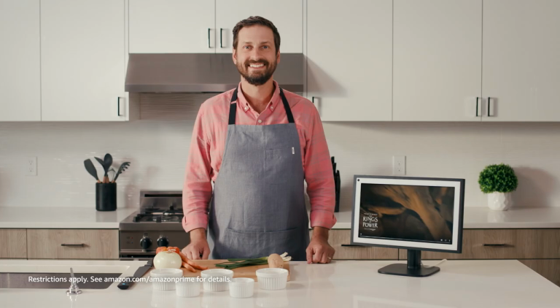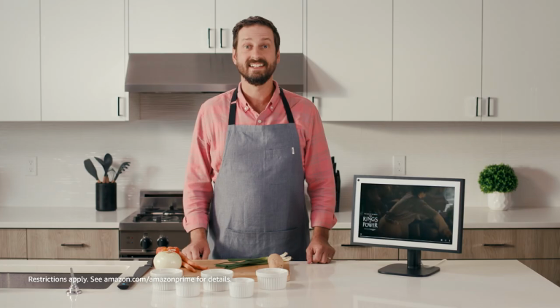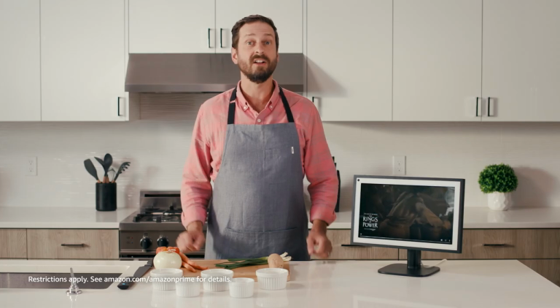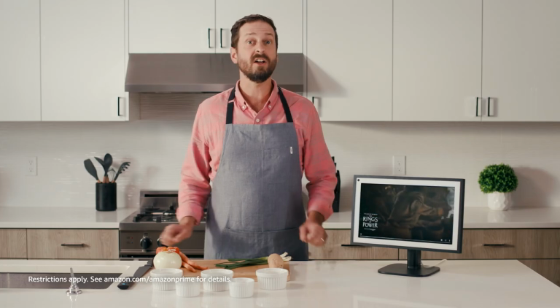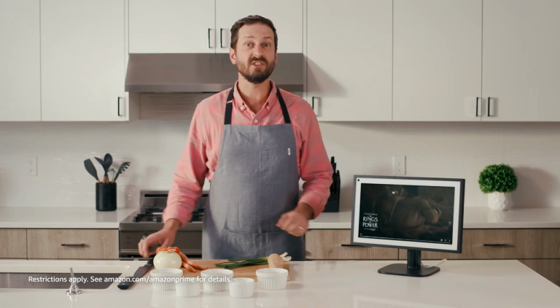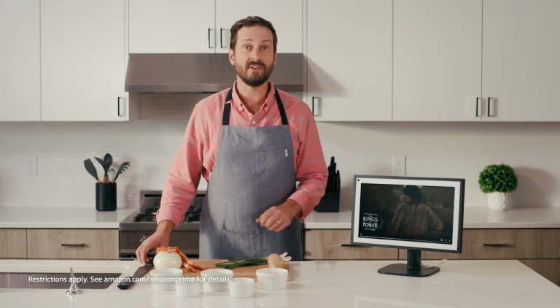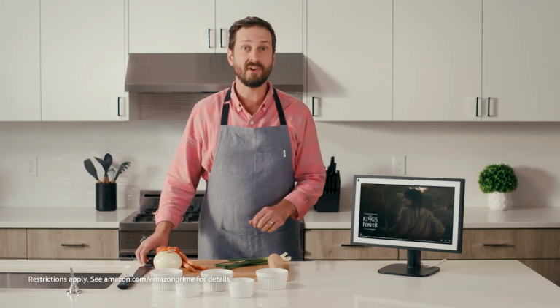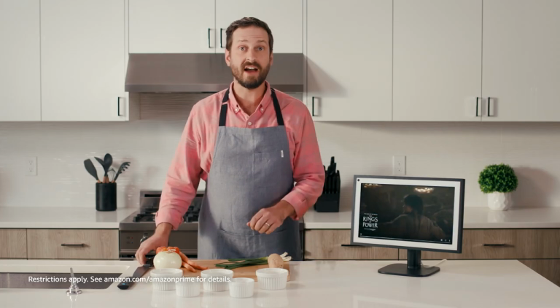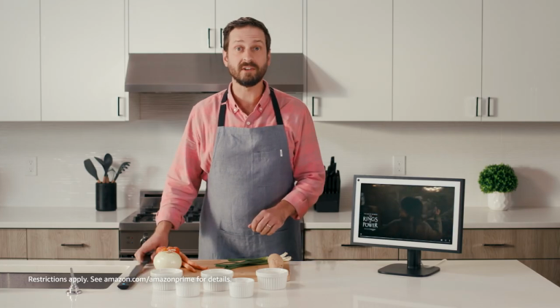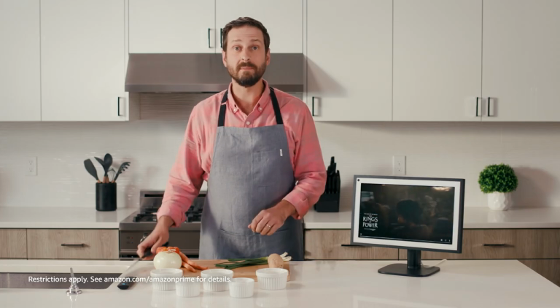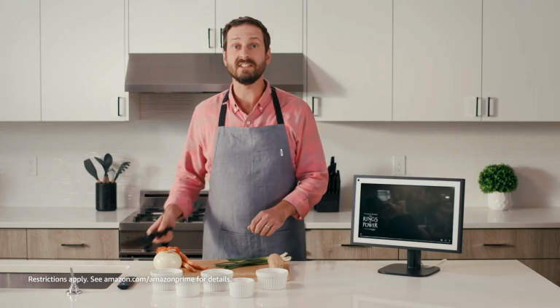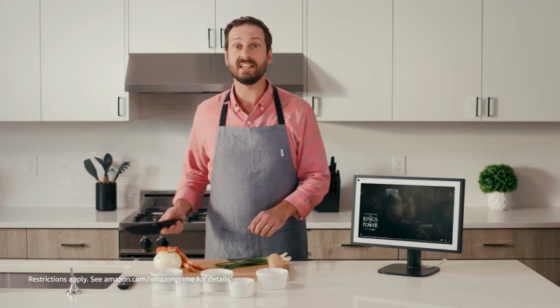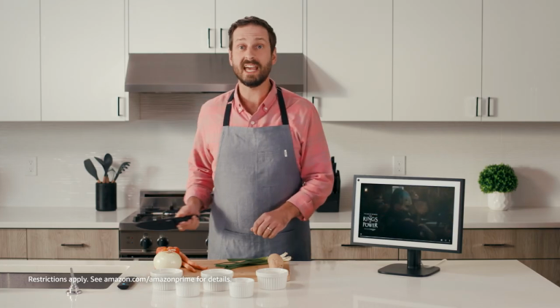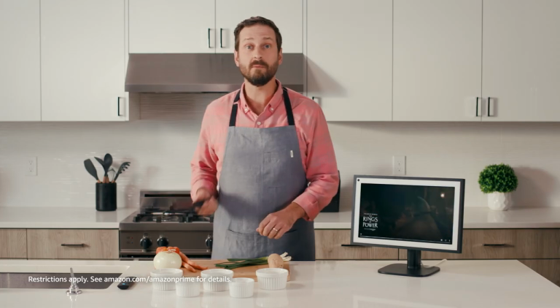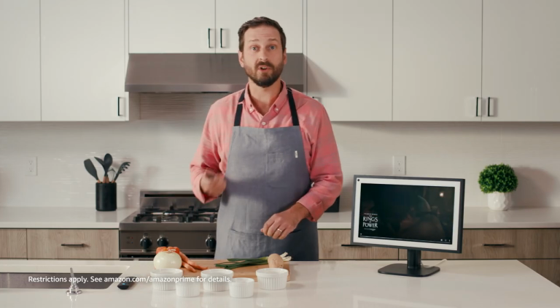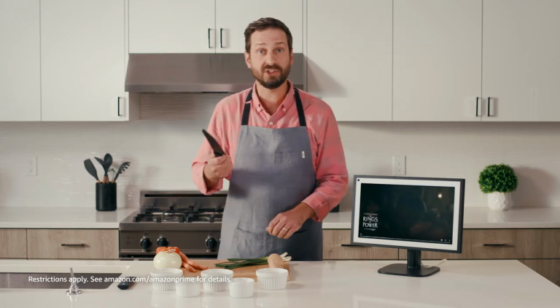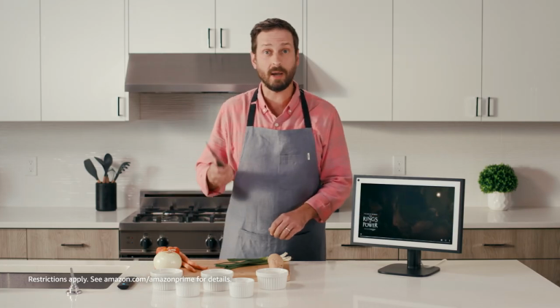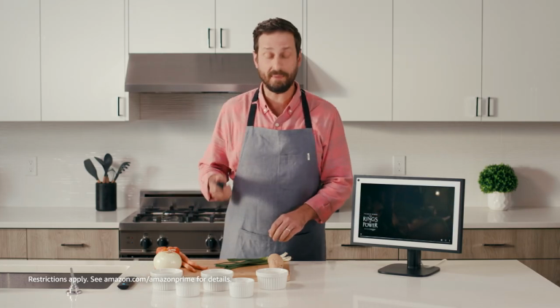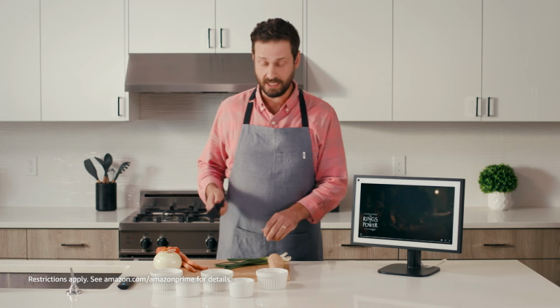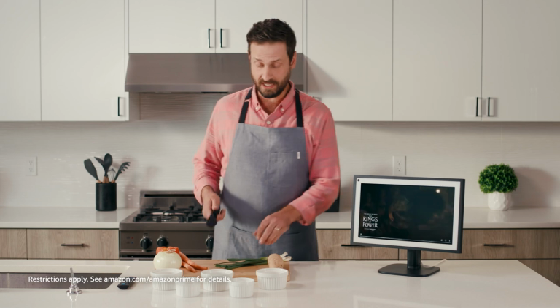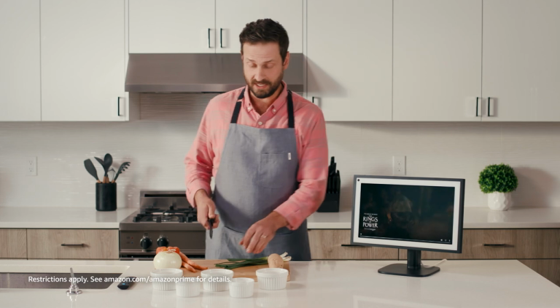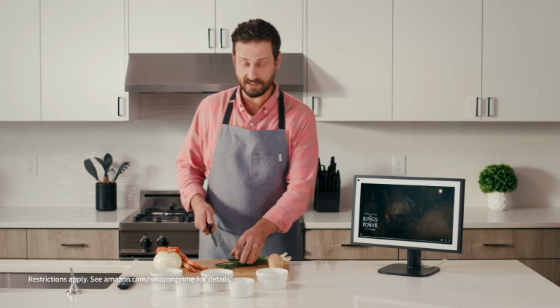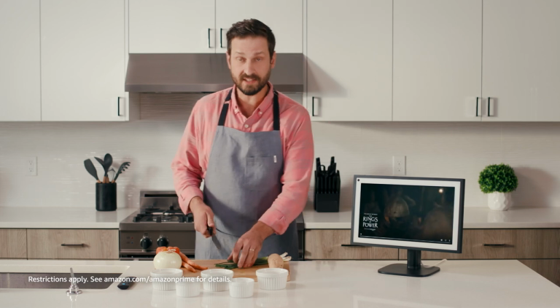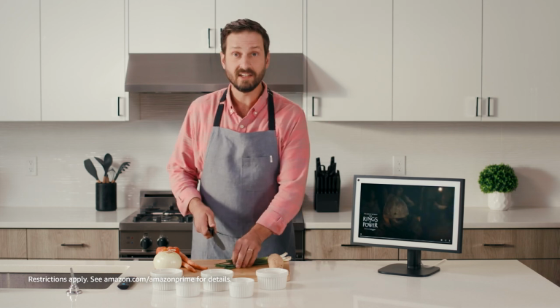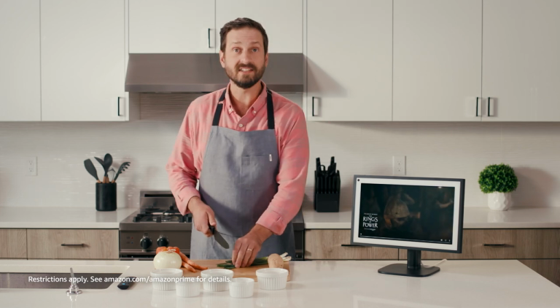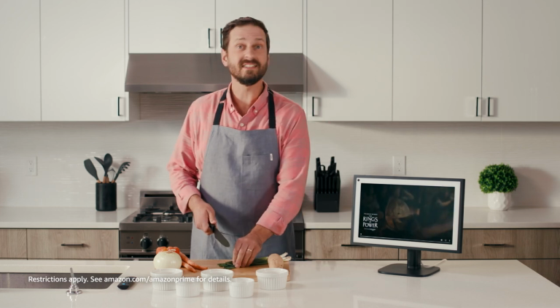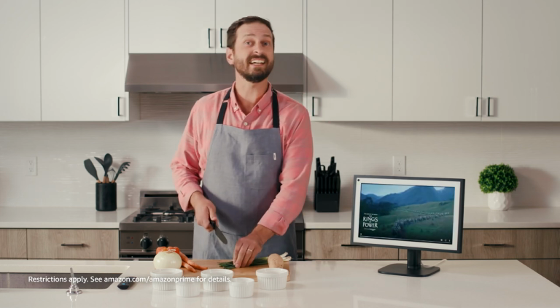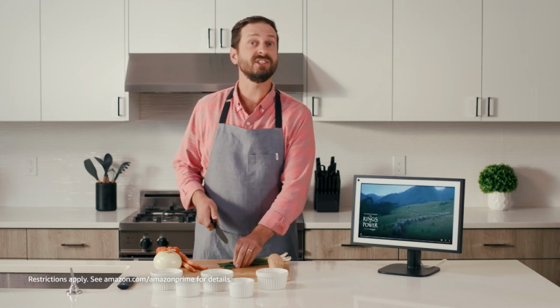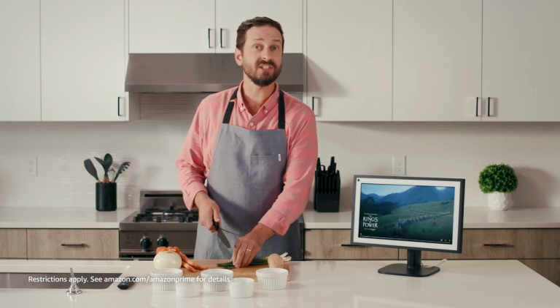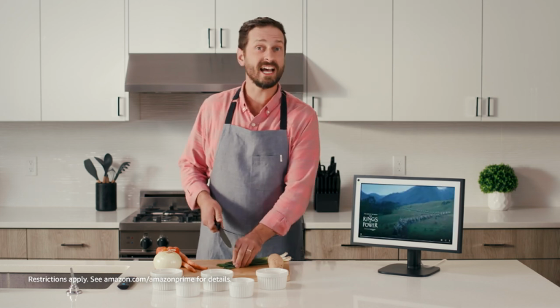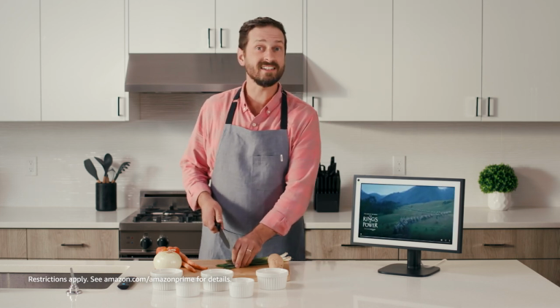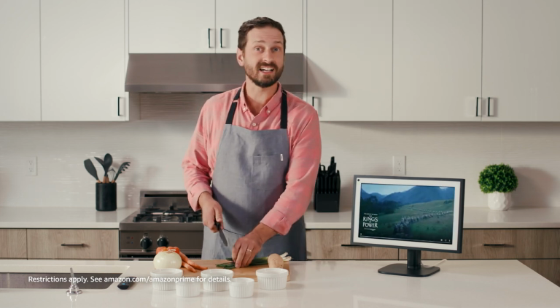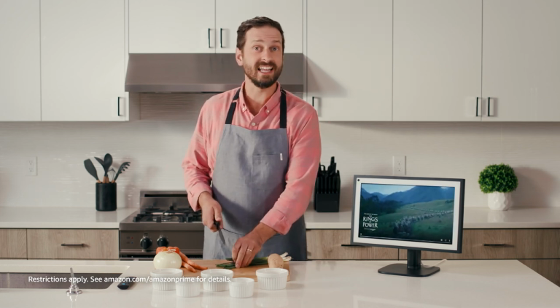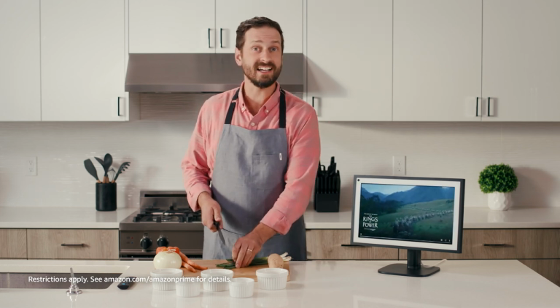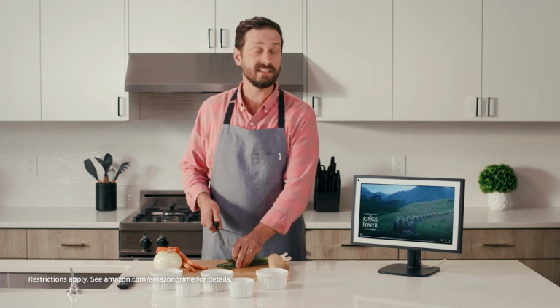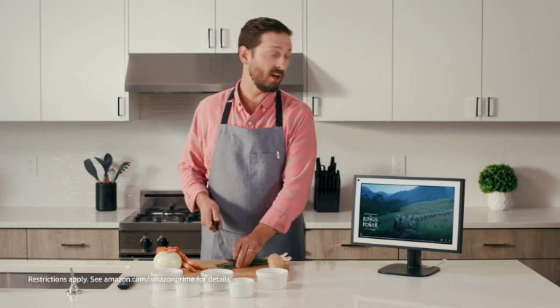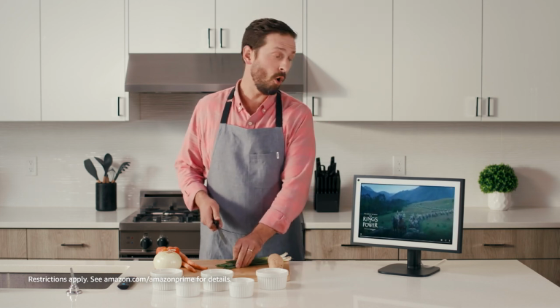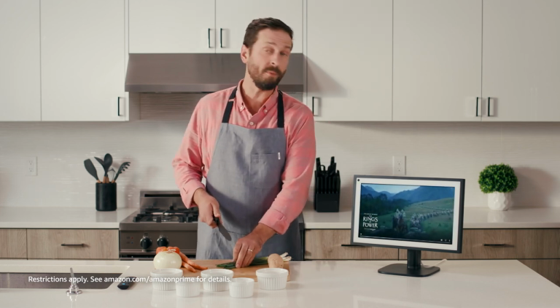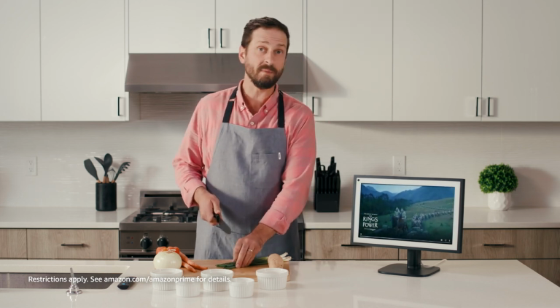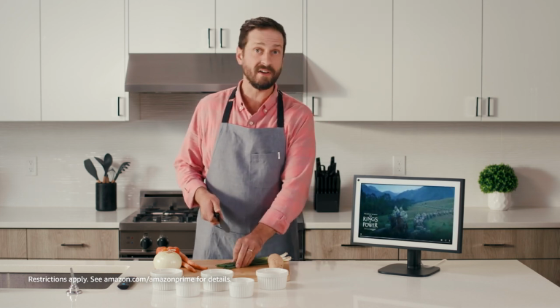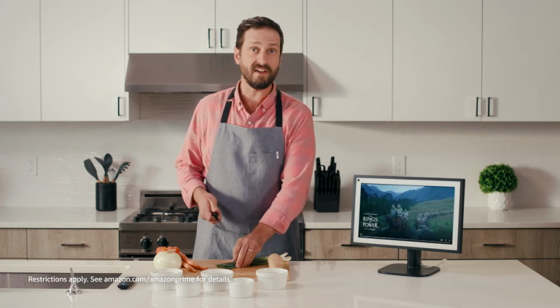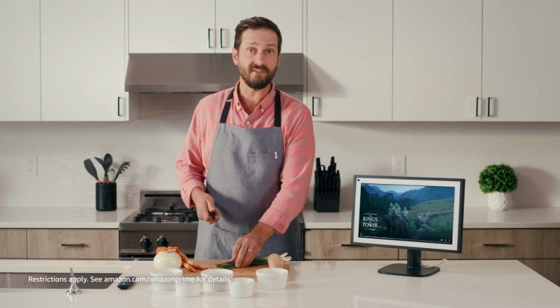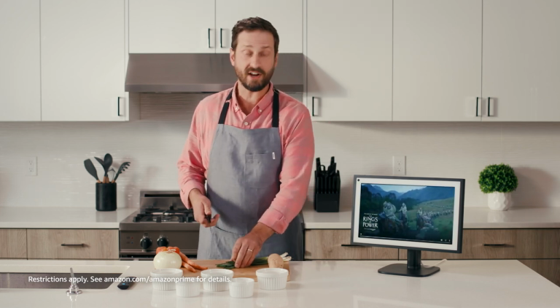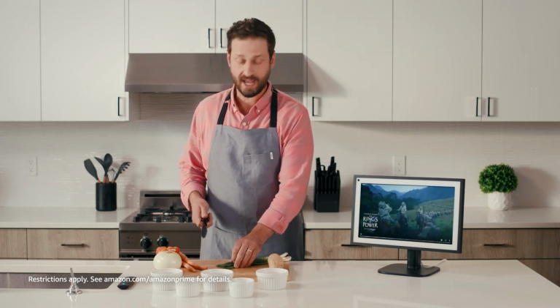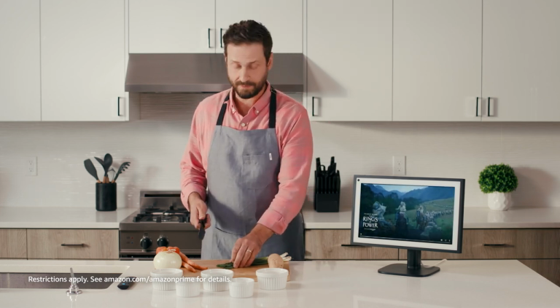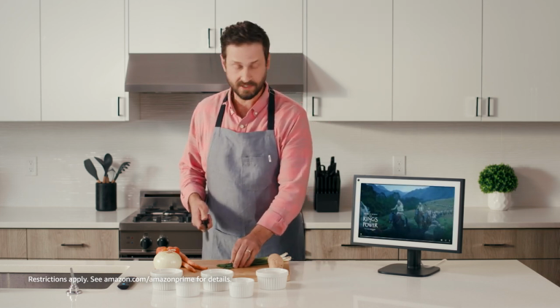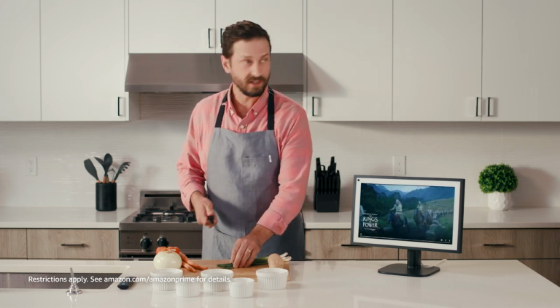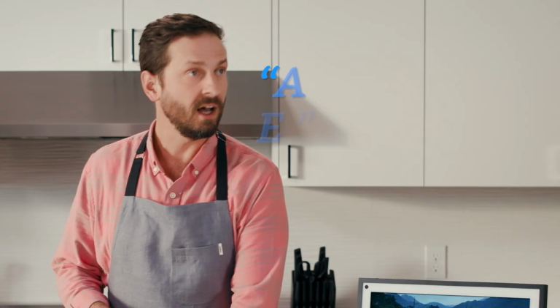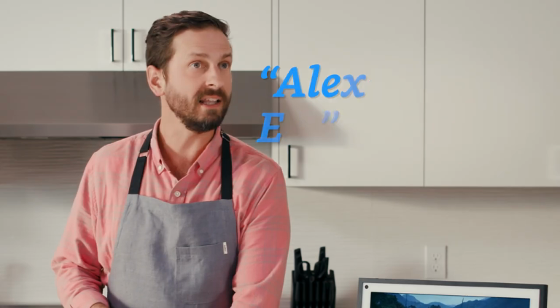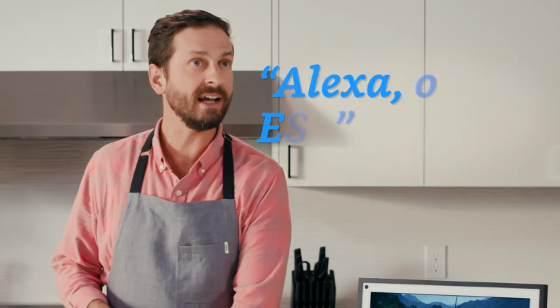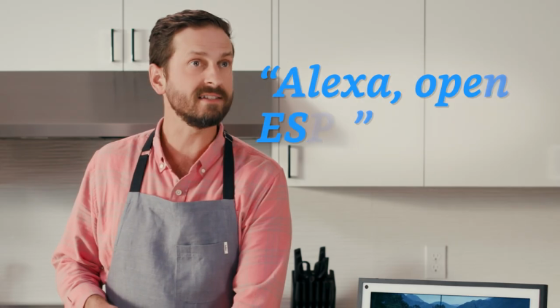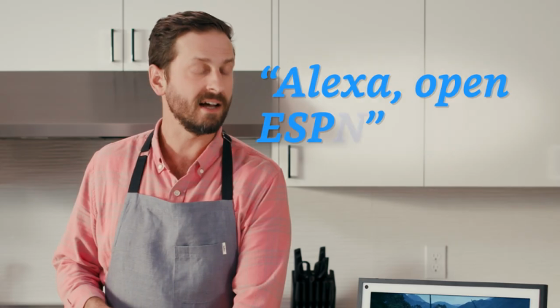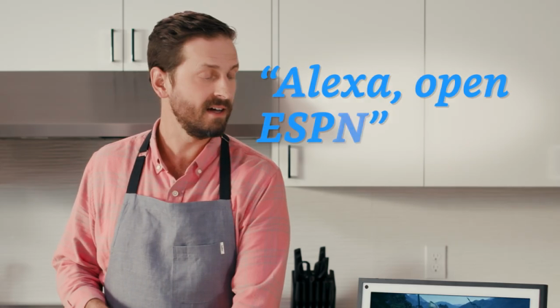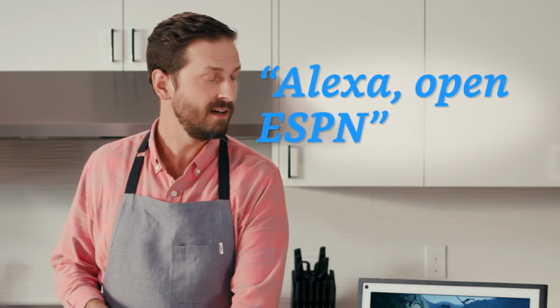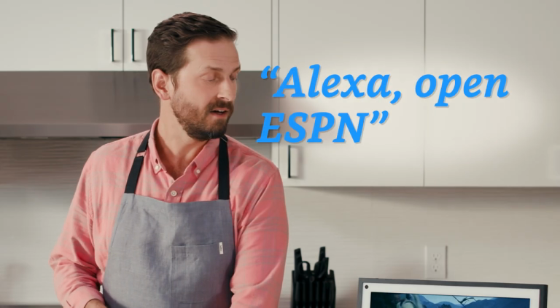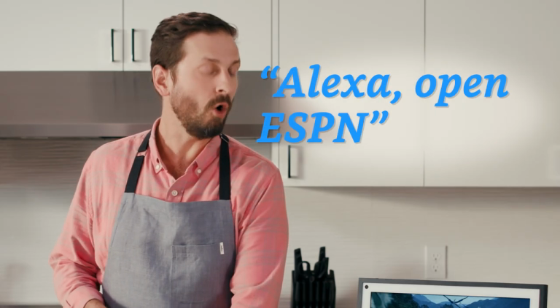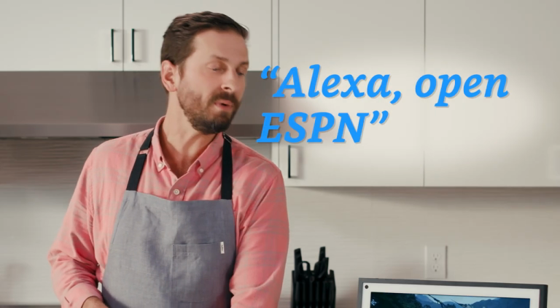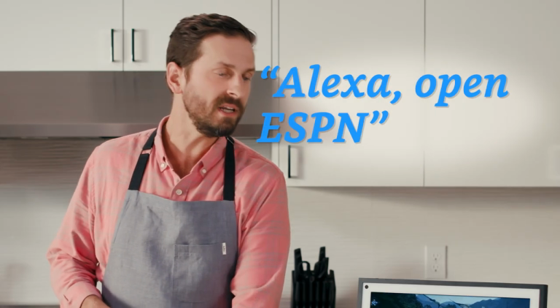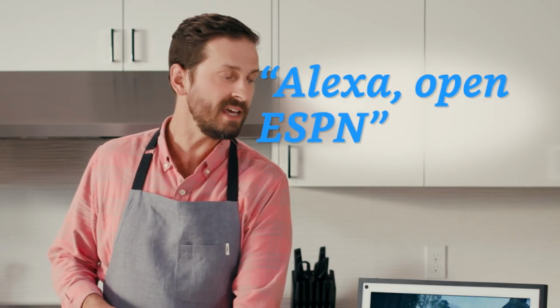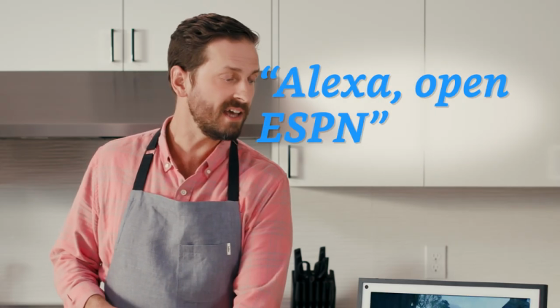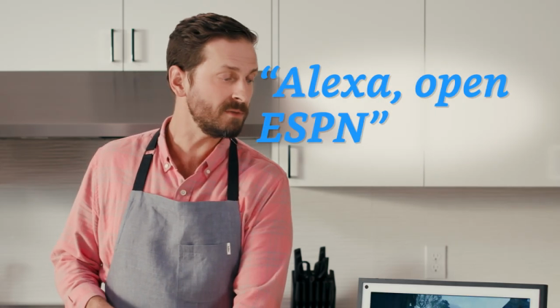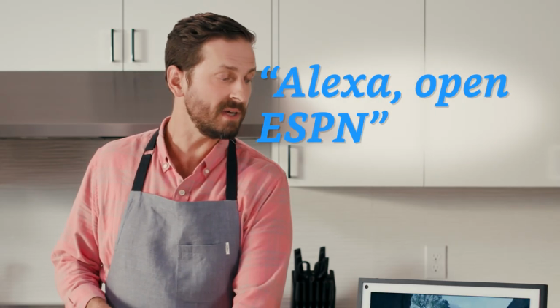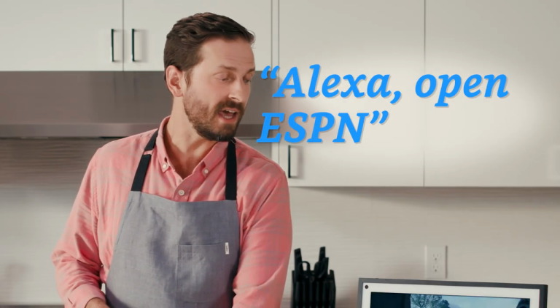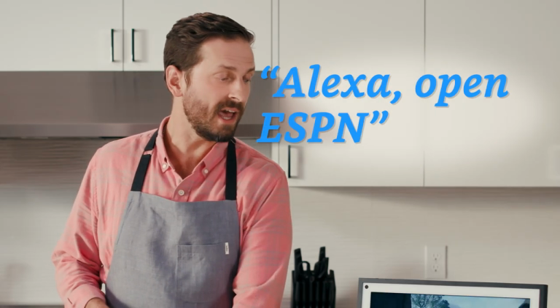I'll also never have to miss a game while chopping onions, since I could just ask Alexa to open my favorite apps. Alexa, open ESPN.